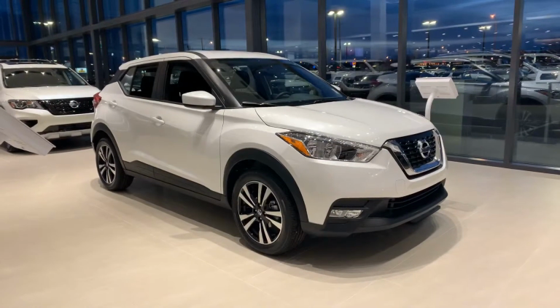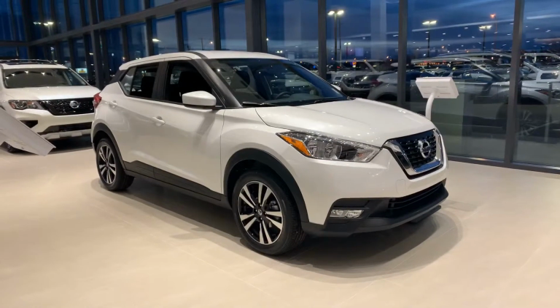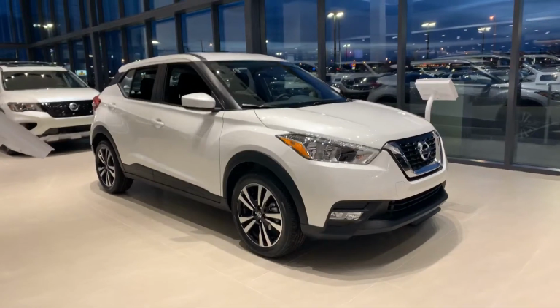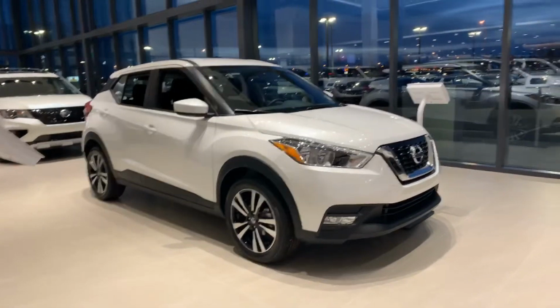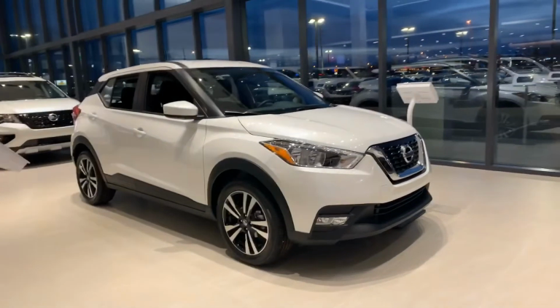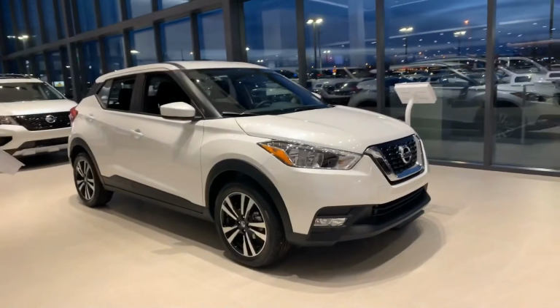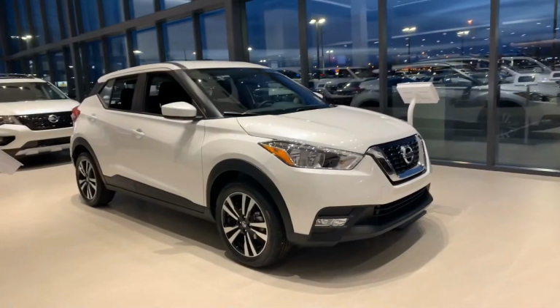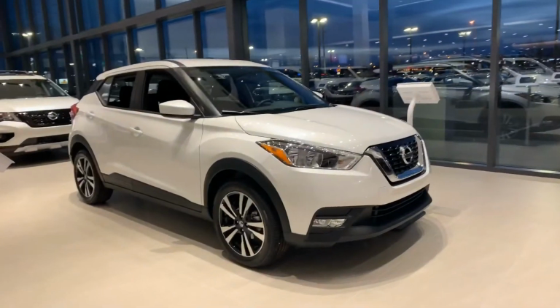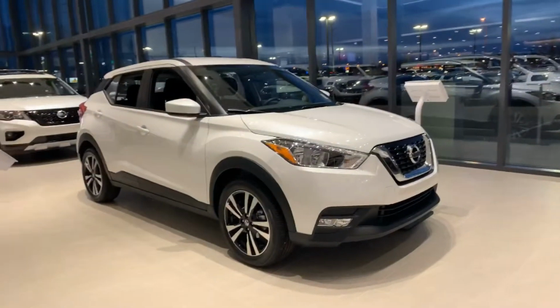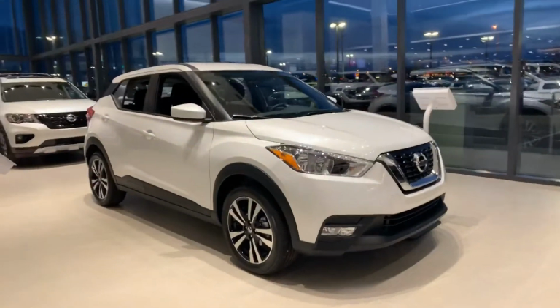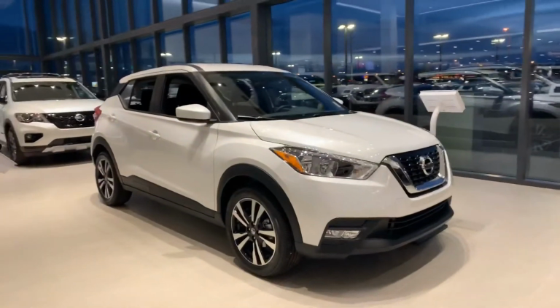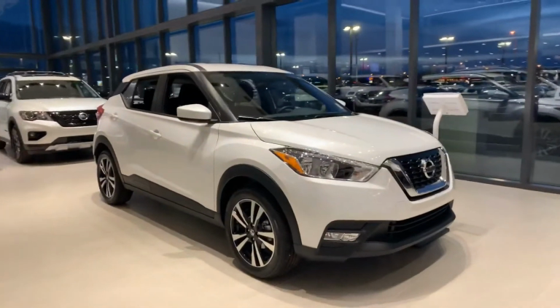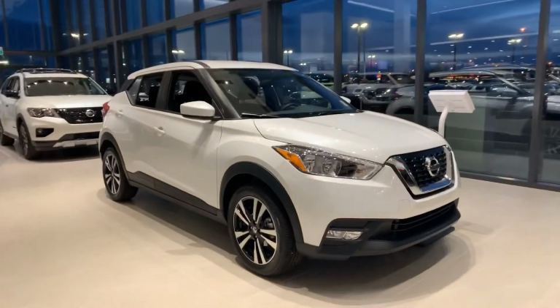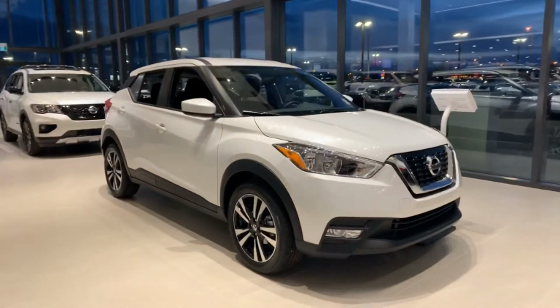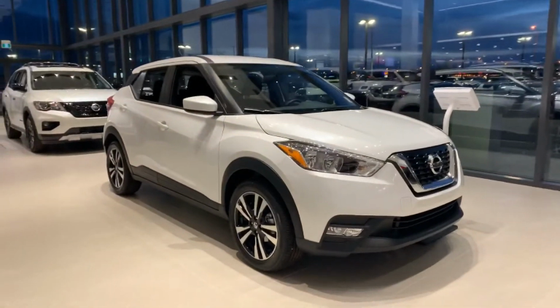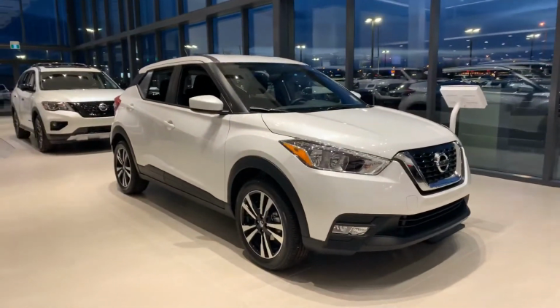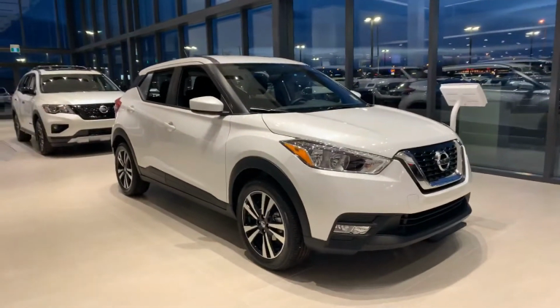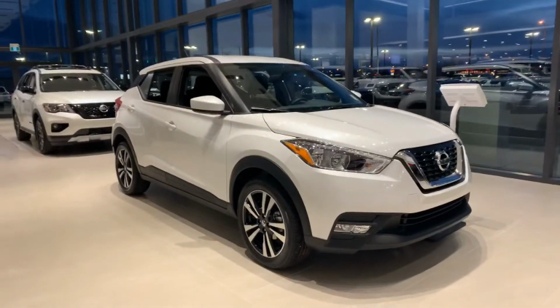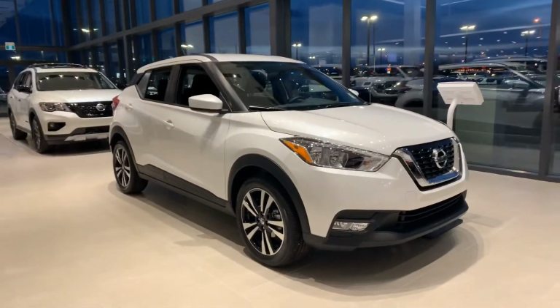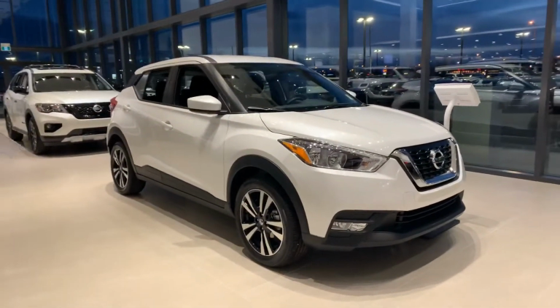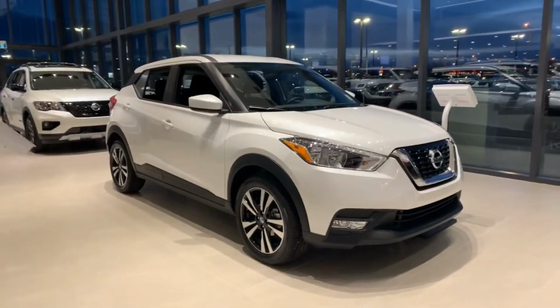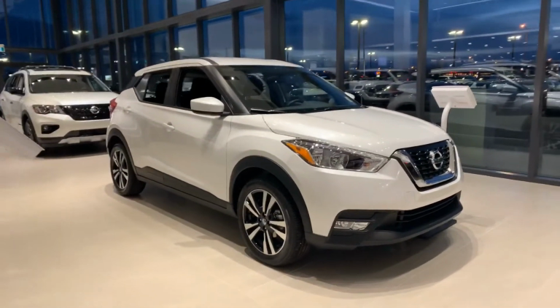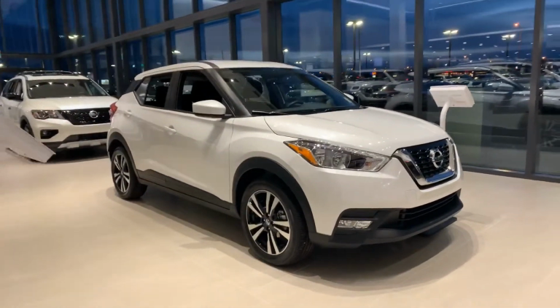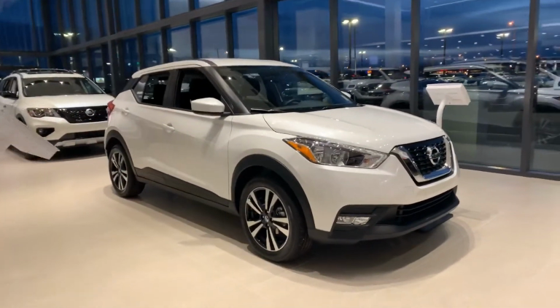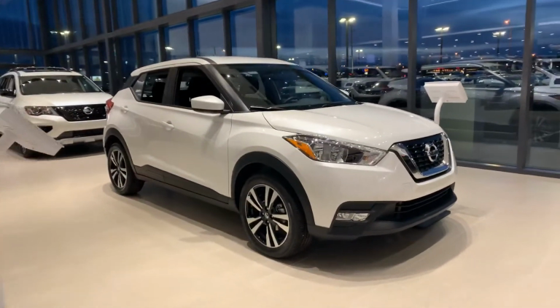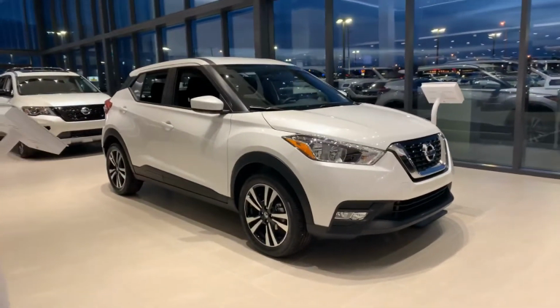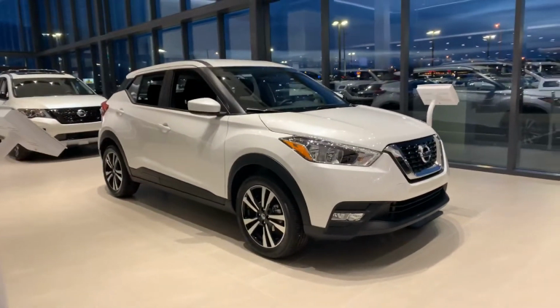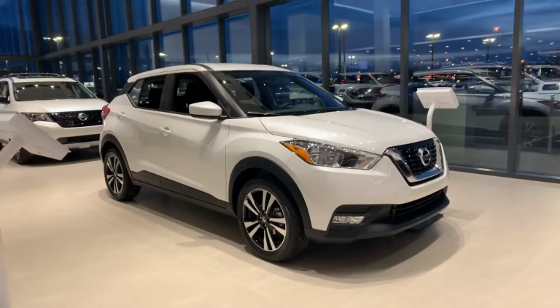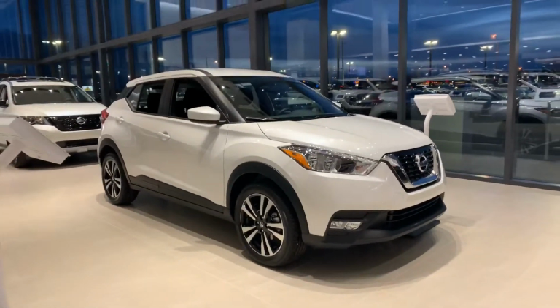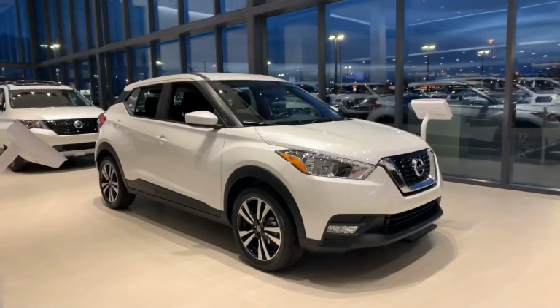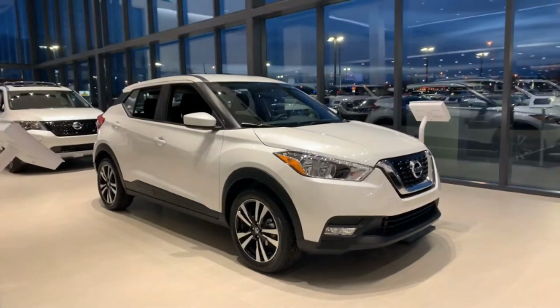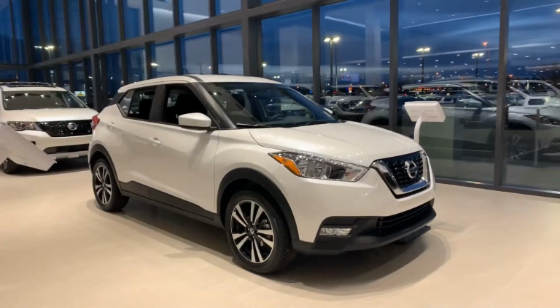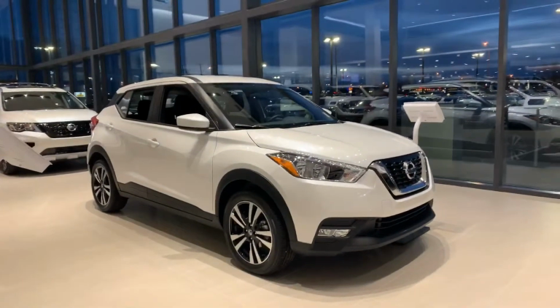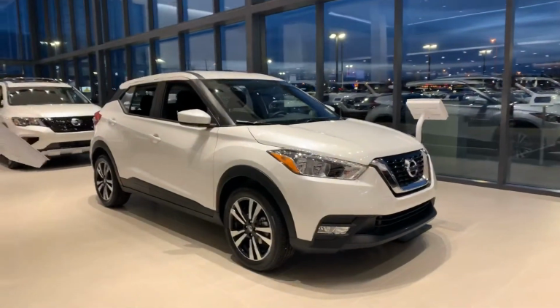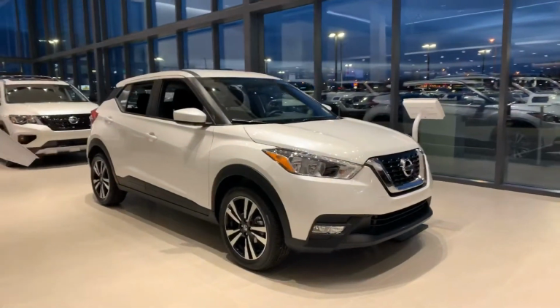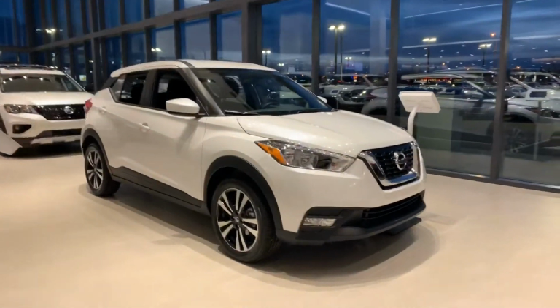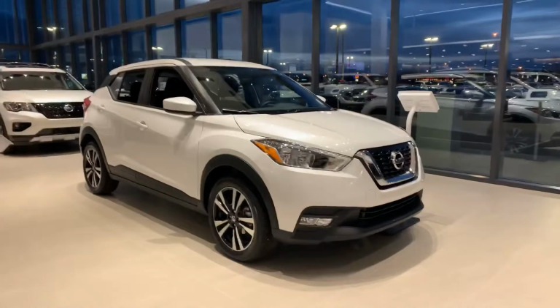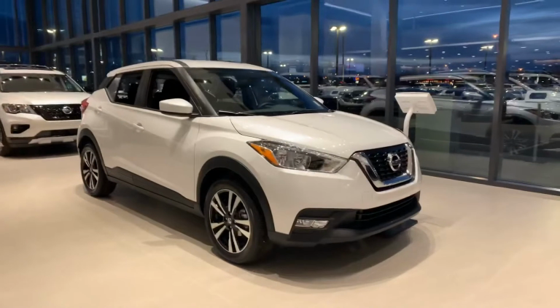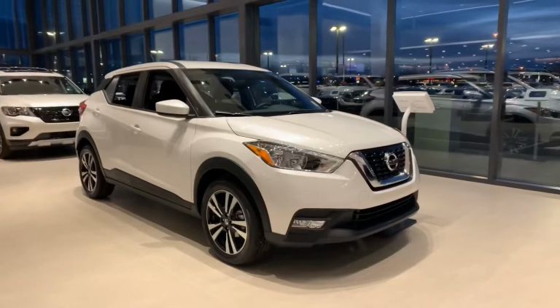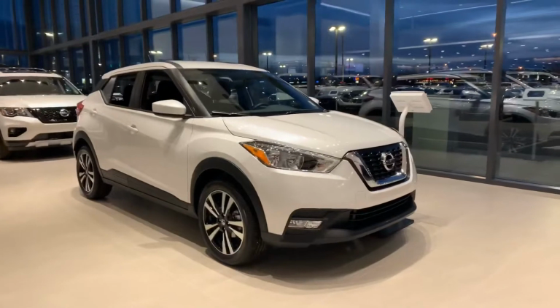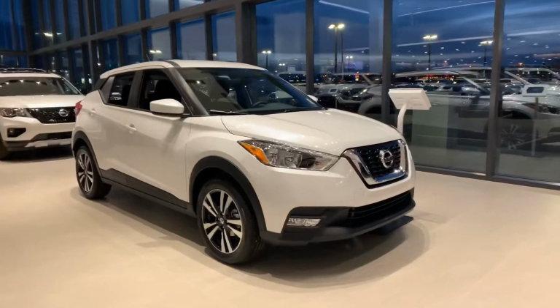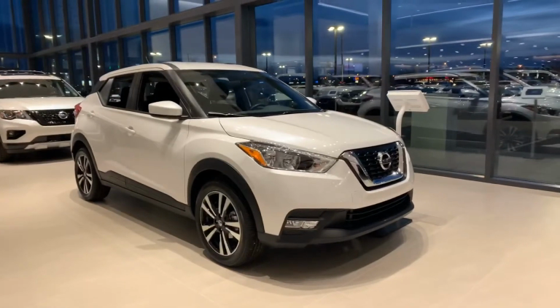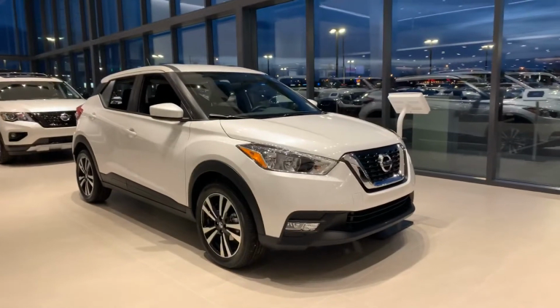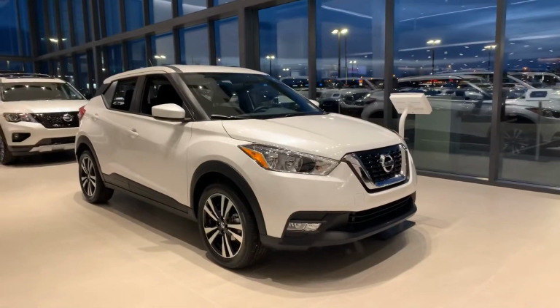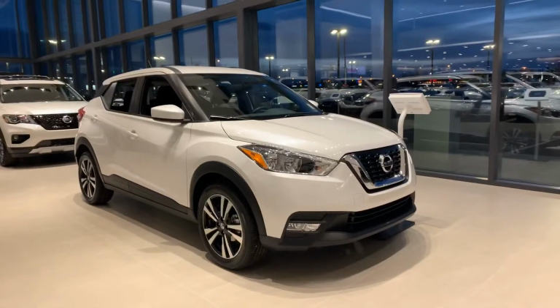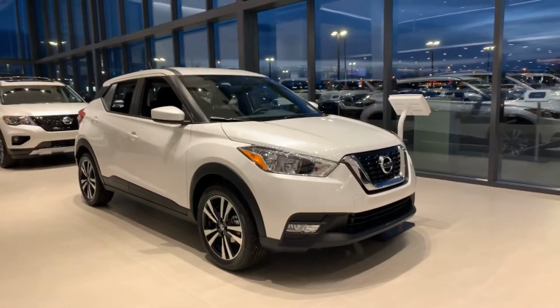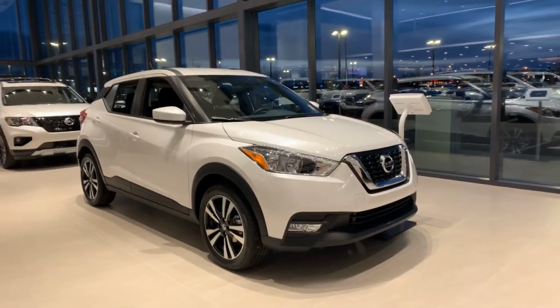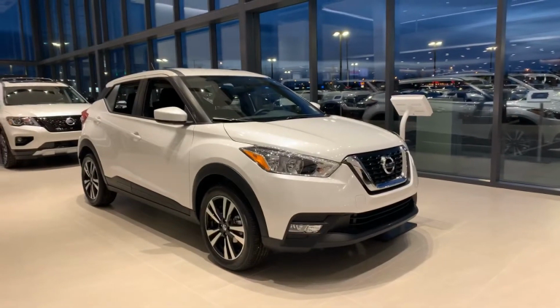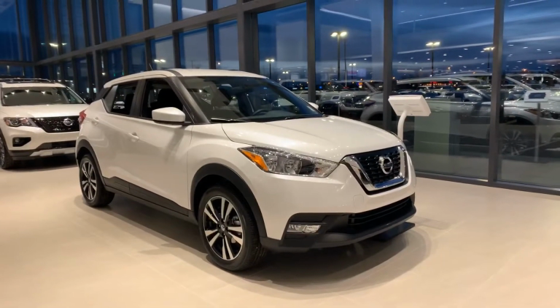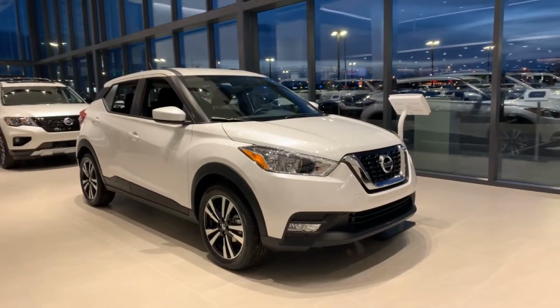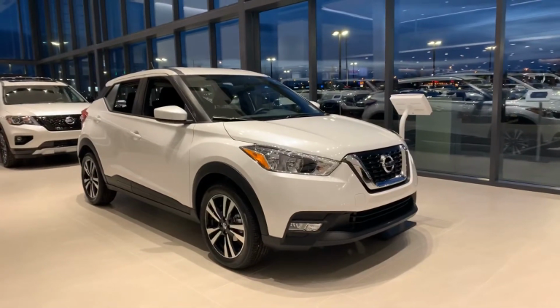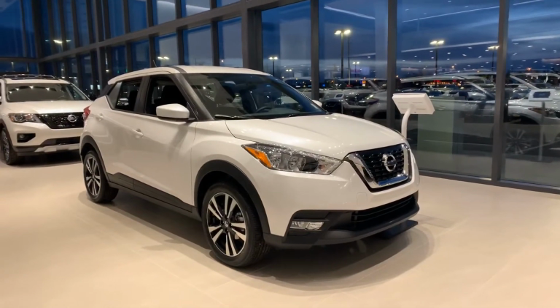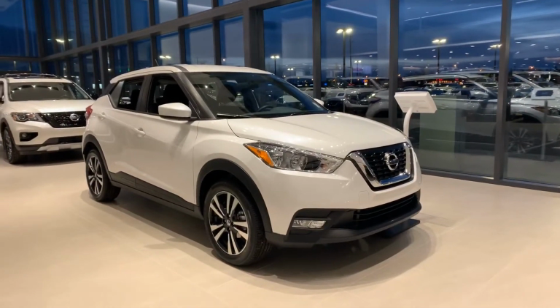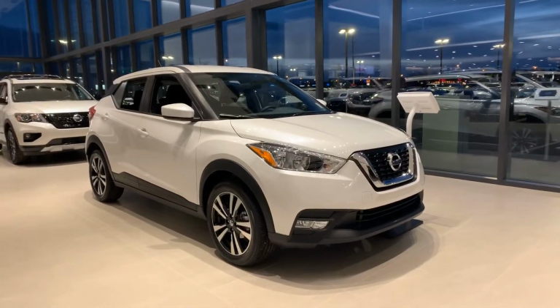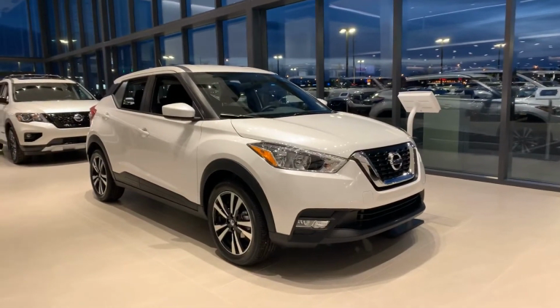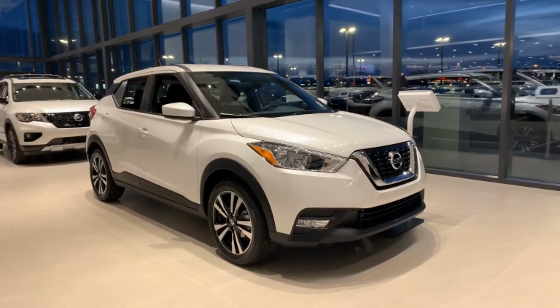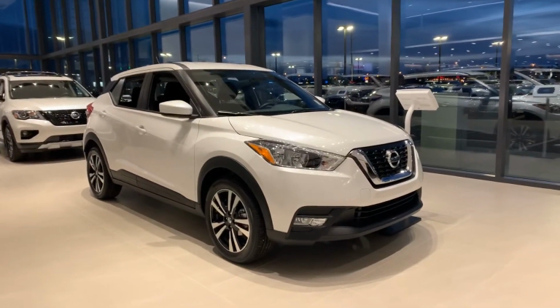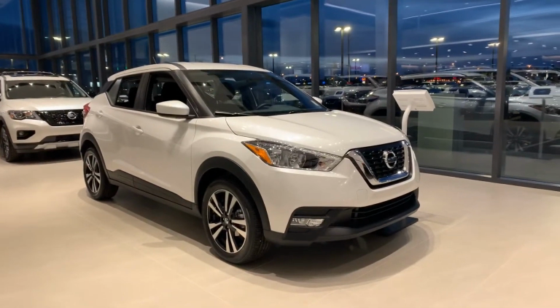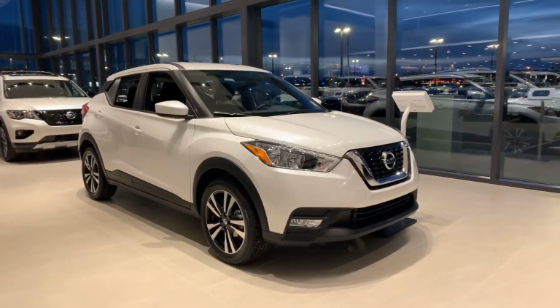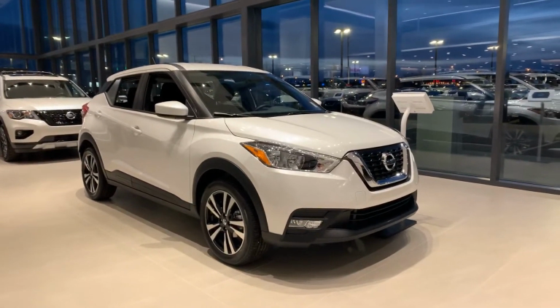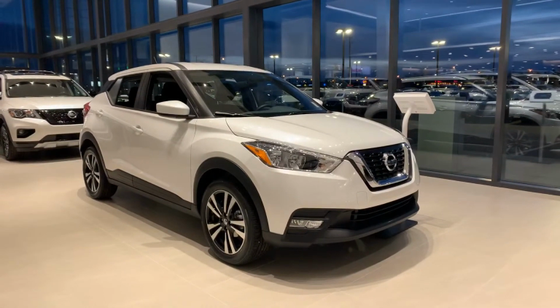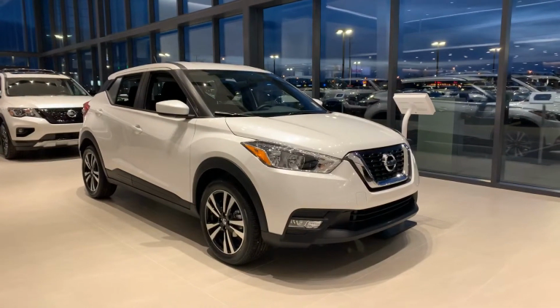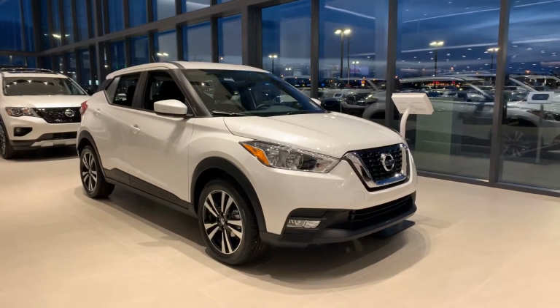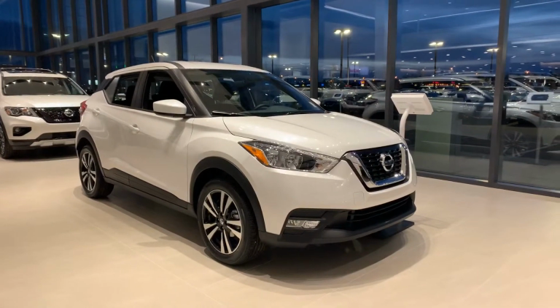Hi Christina, it's Alan with Northside Nissan. I've got a 2019 Kicks SV sitting here and I'm gonna do a quick walk around video for you.